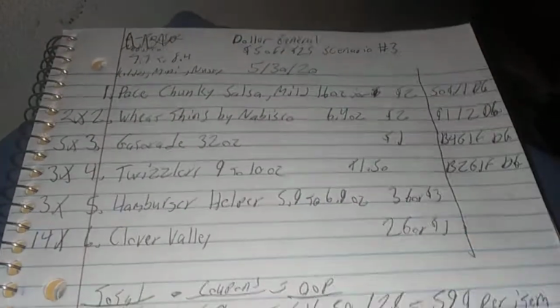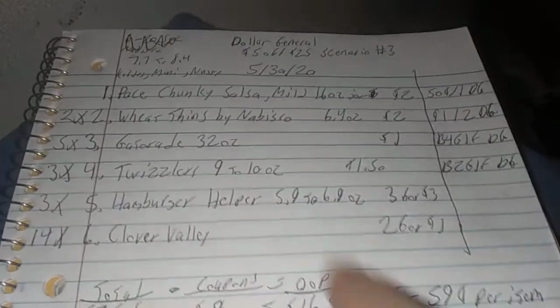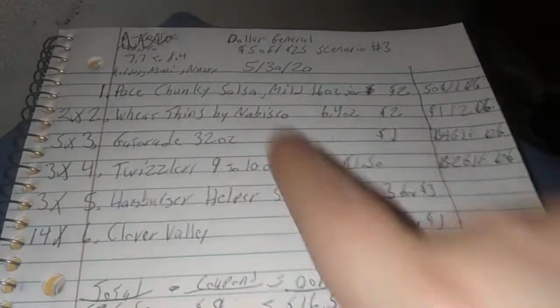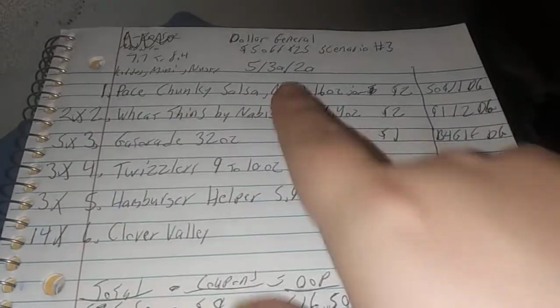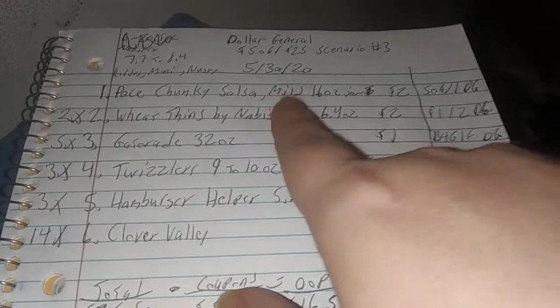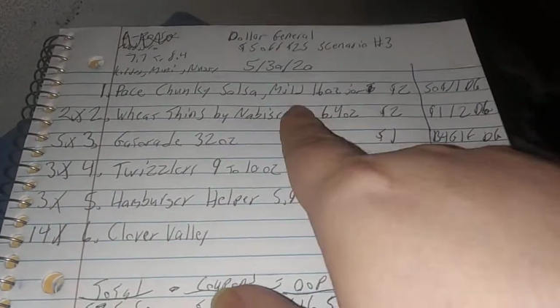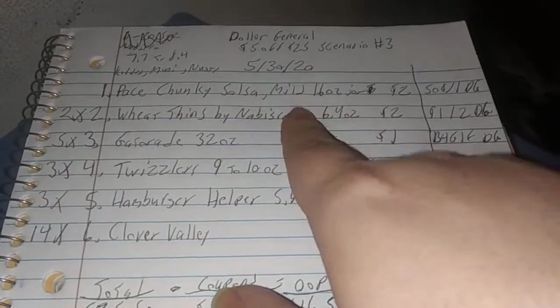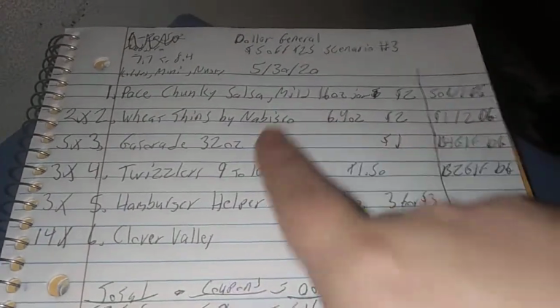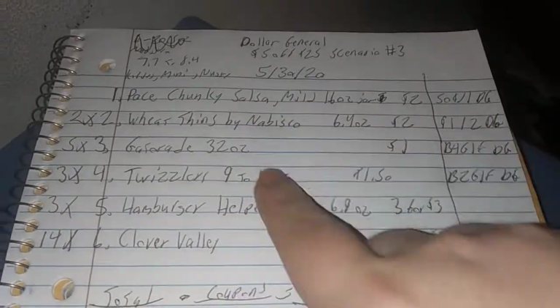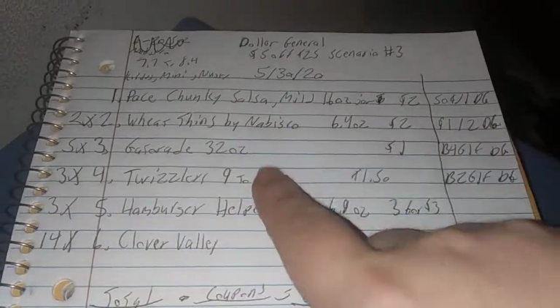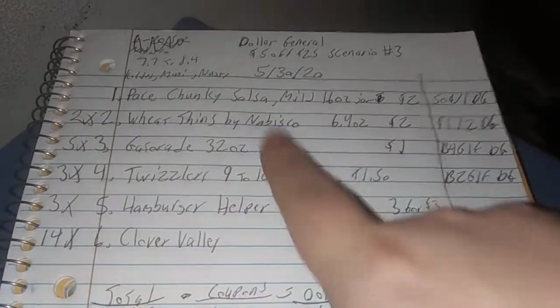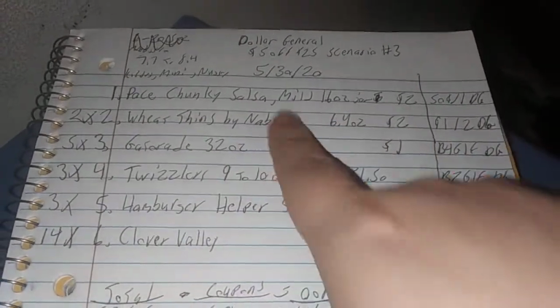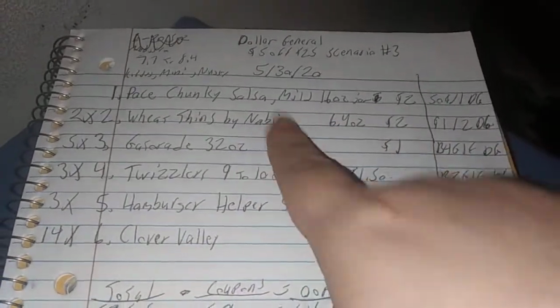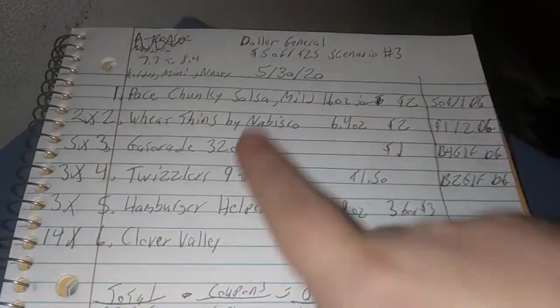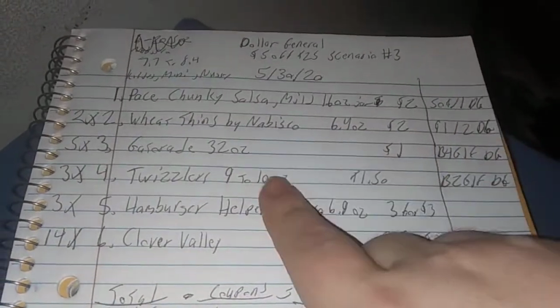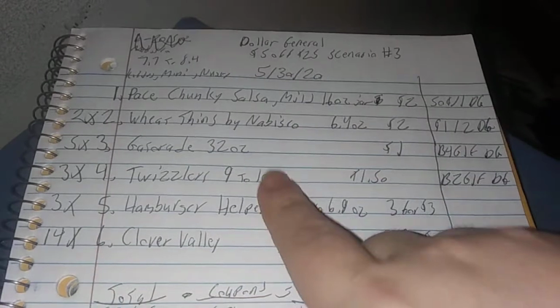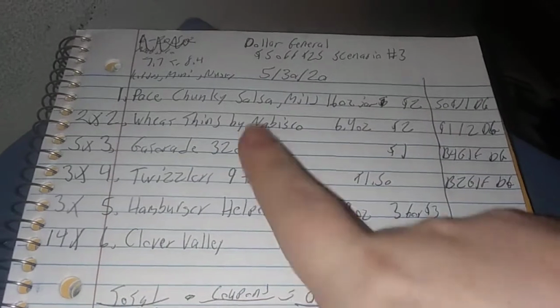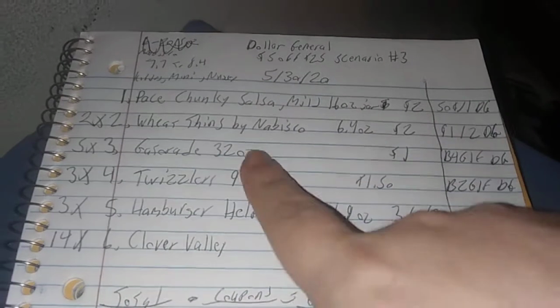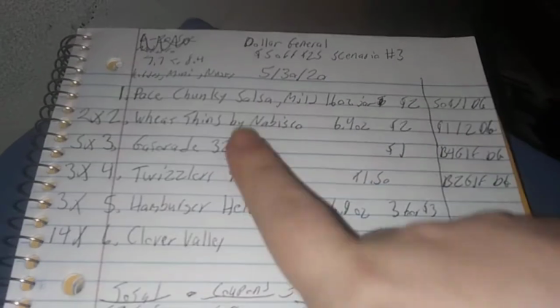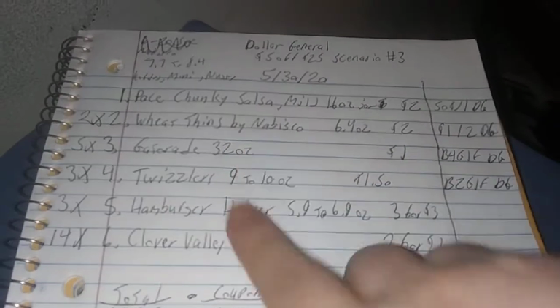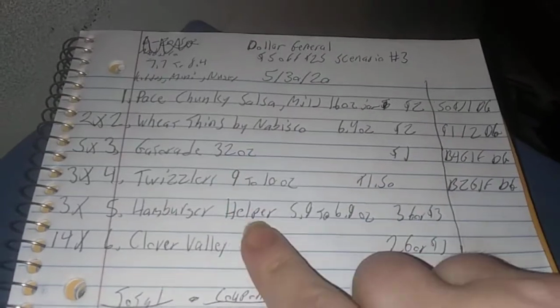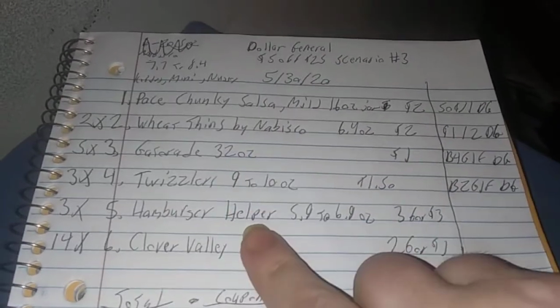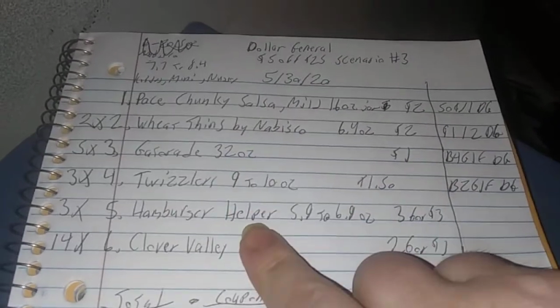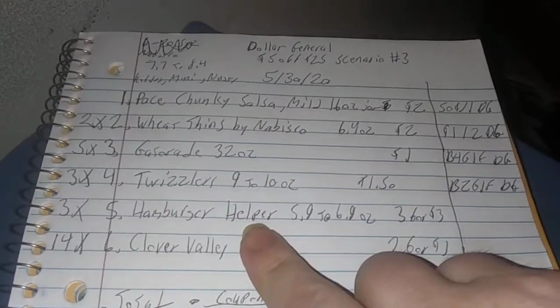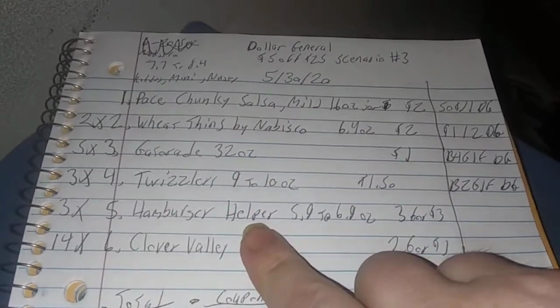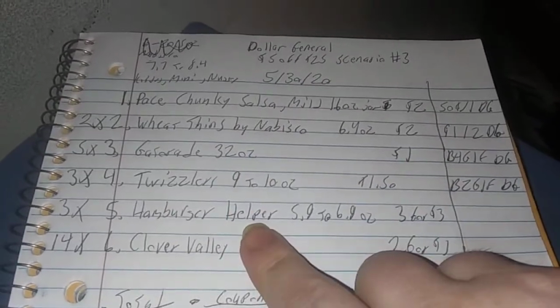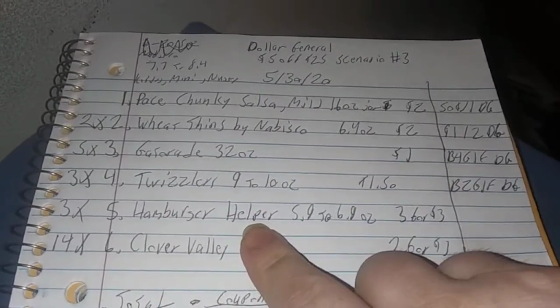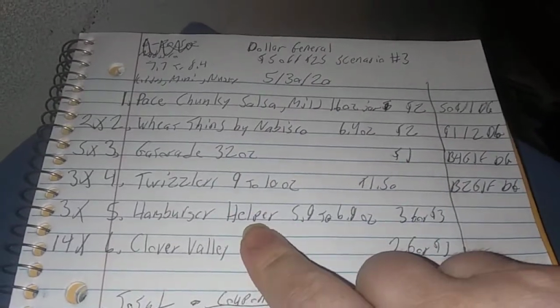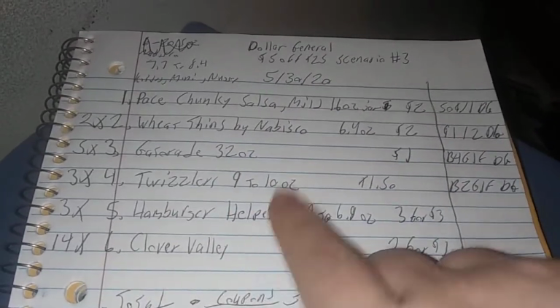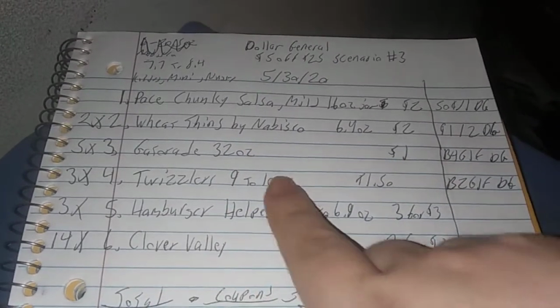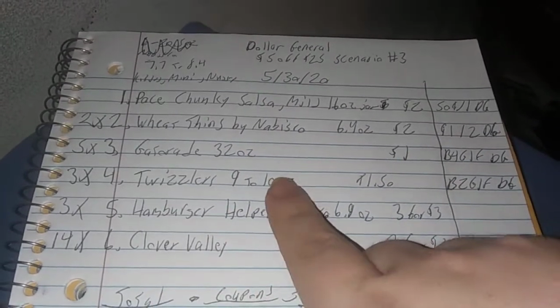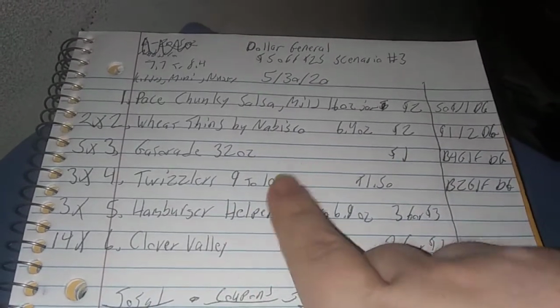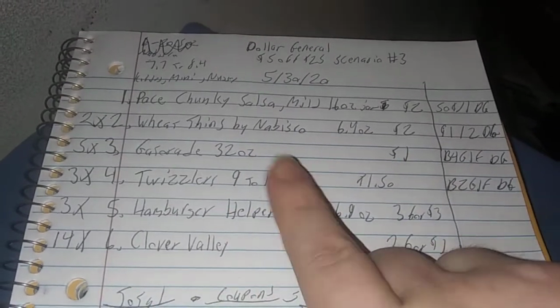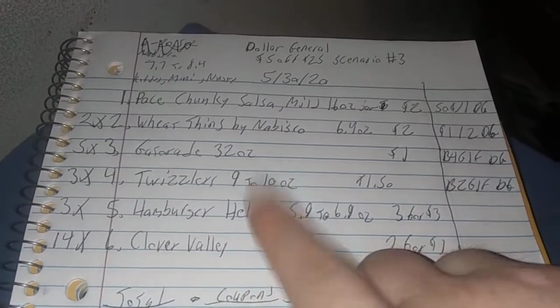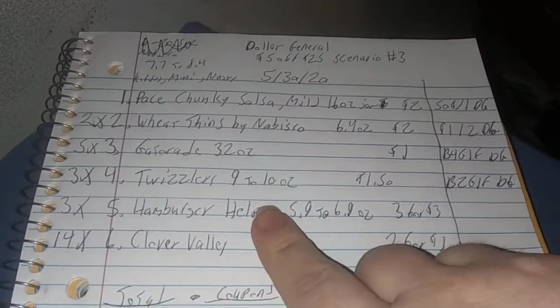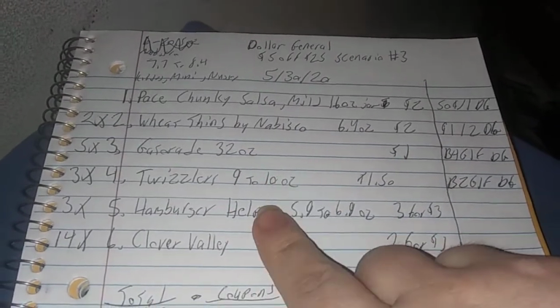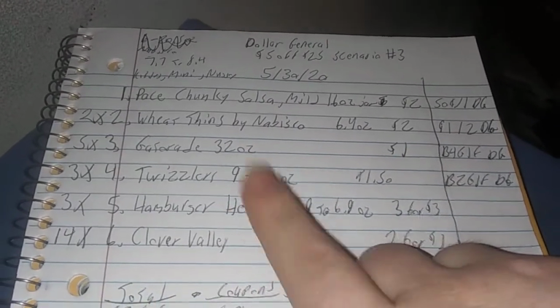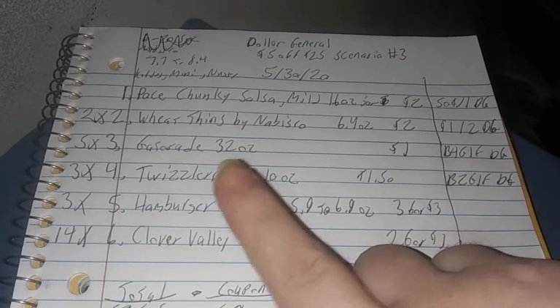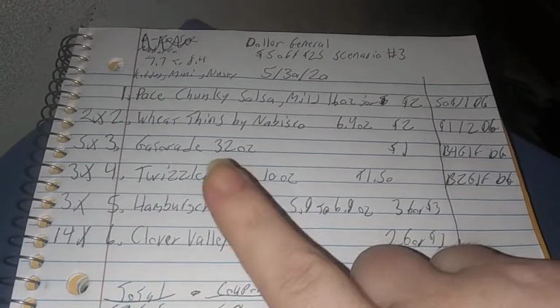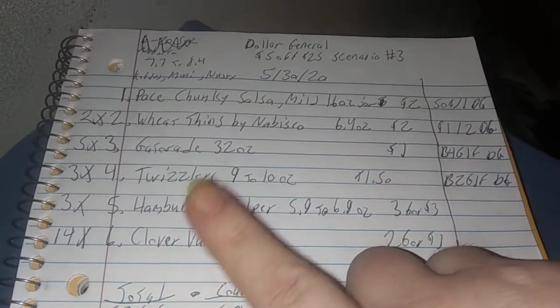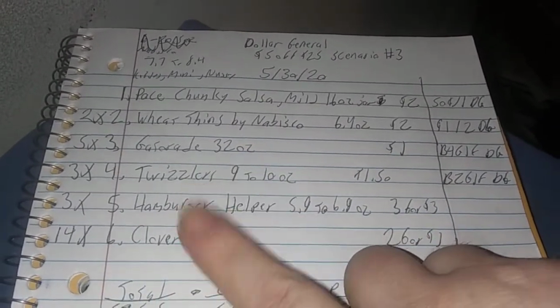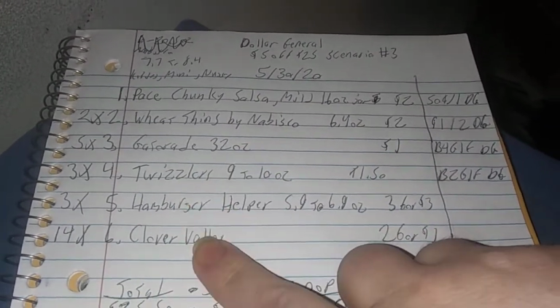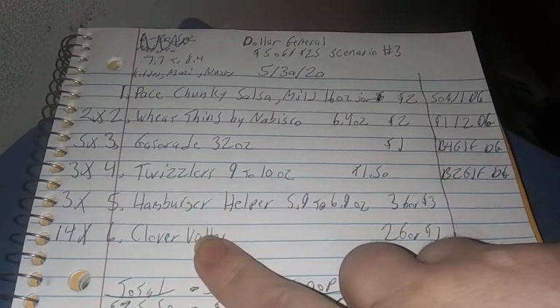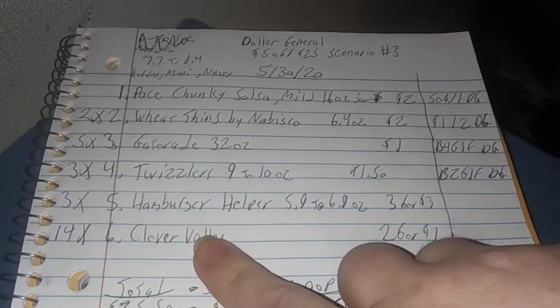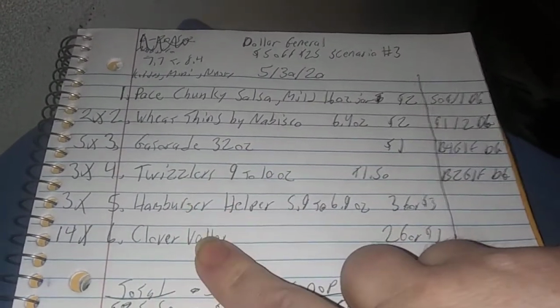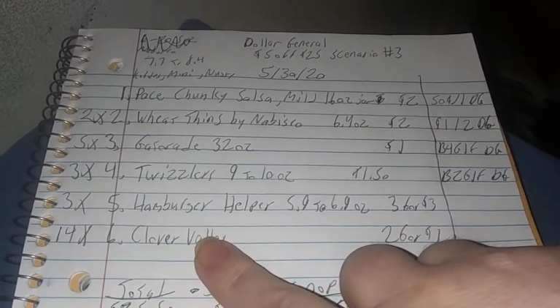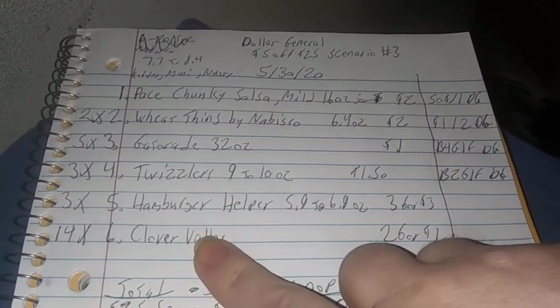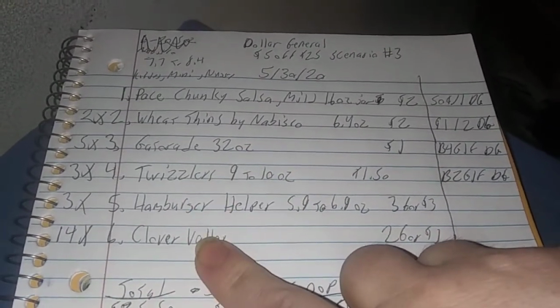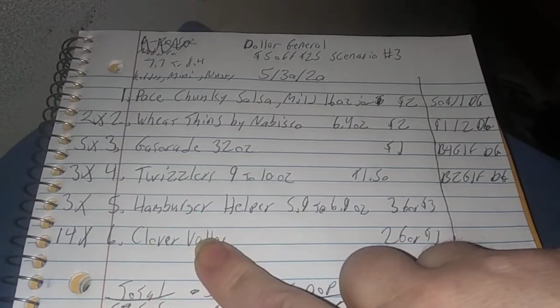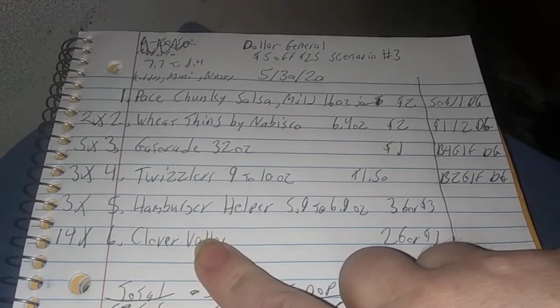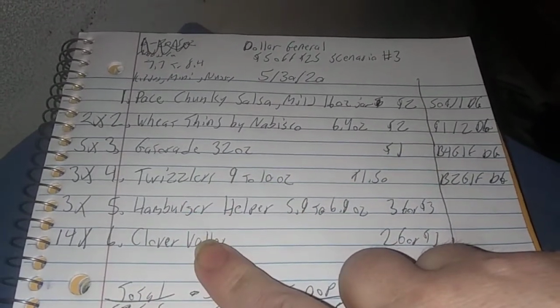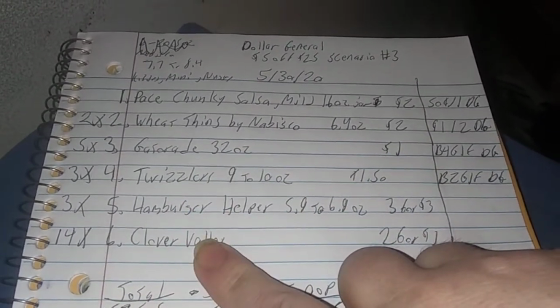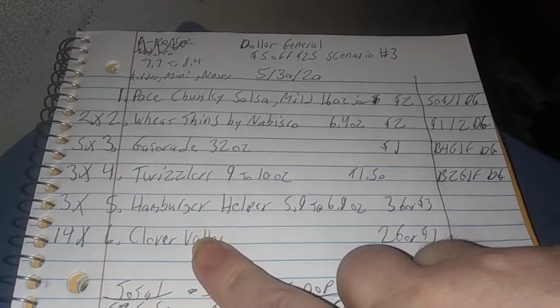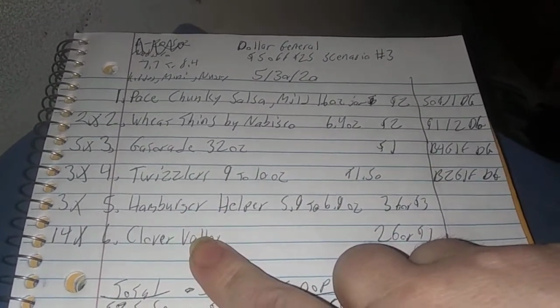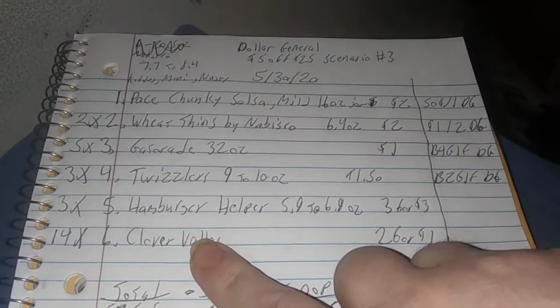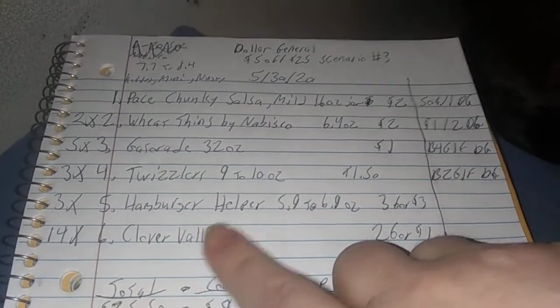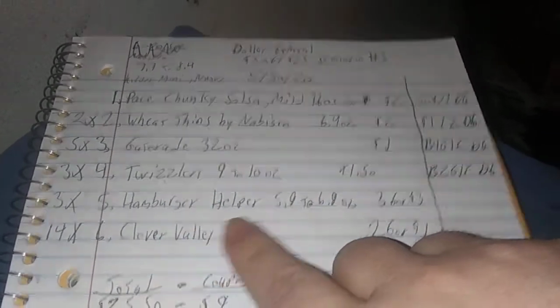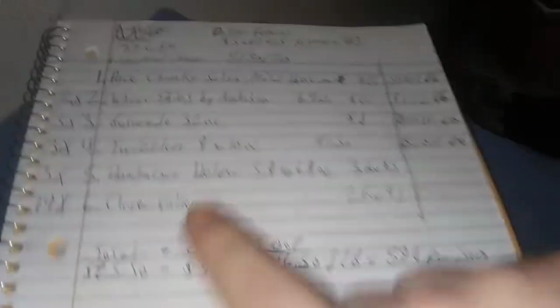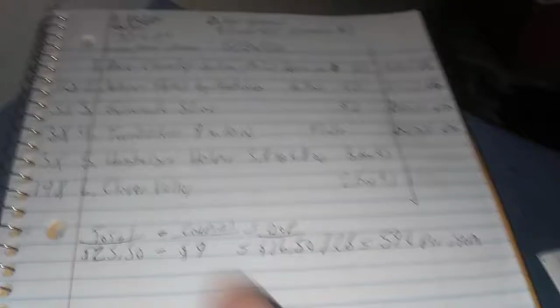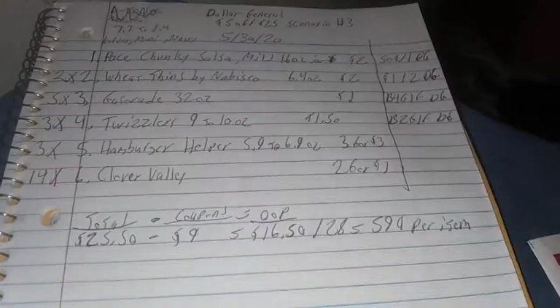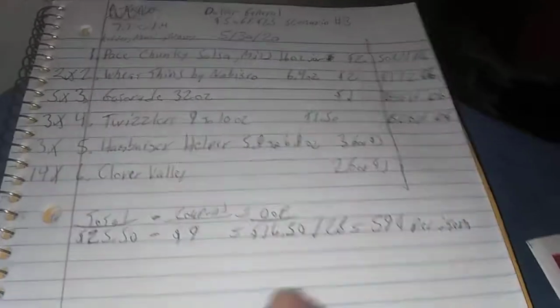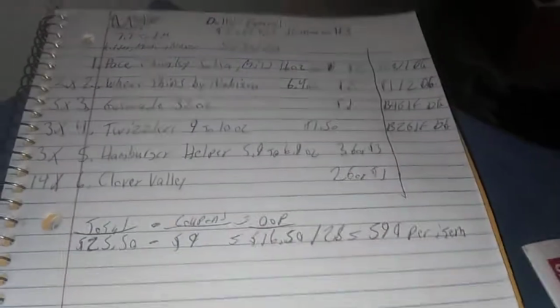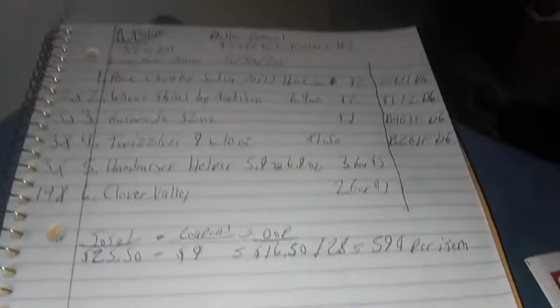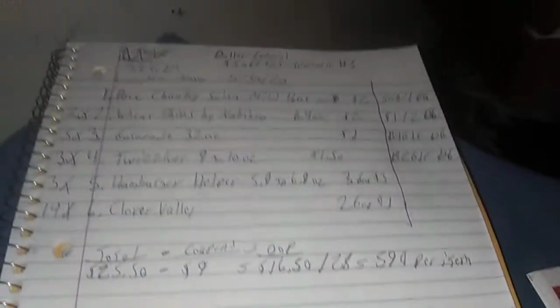Think about that — $0.60 for salsa, Wheat Thins, Gatorade, Twizzlers, Hamburger Helper, and the vegetables. I think that's a great deal.